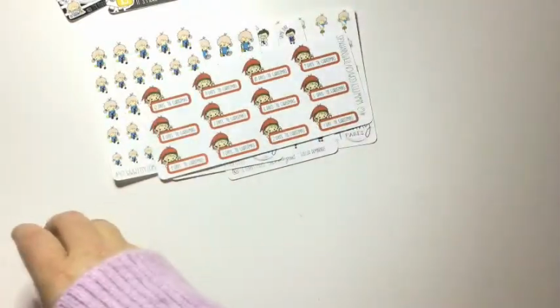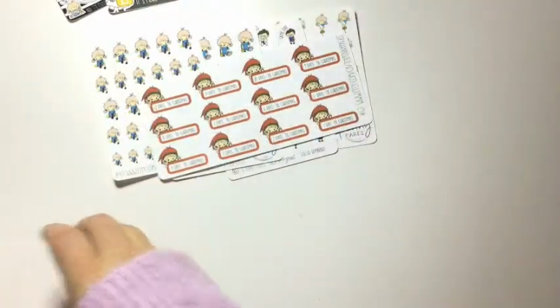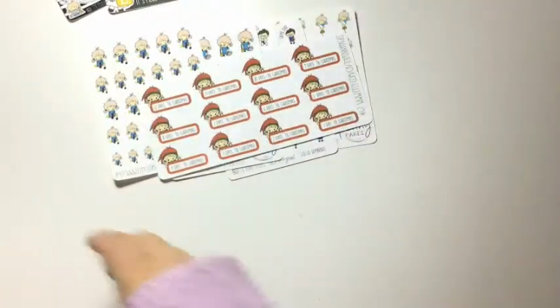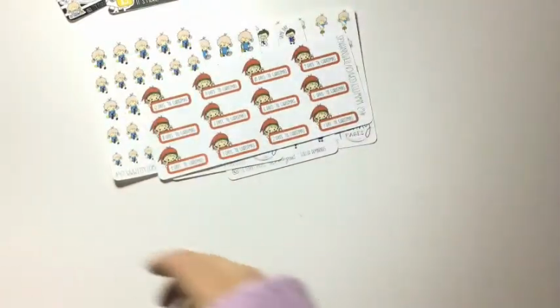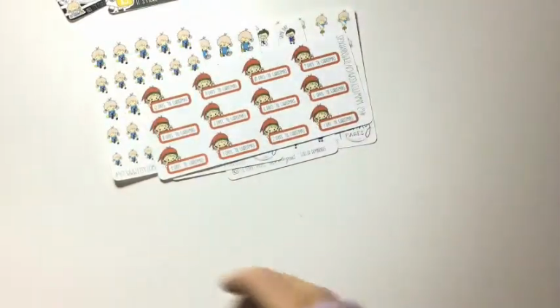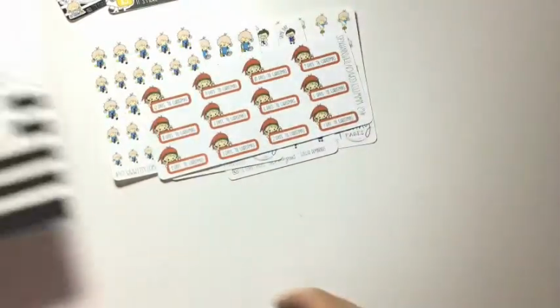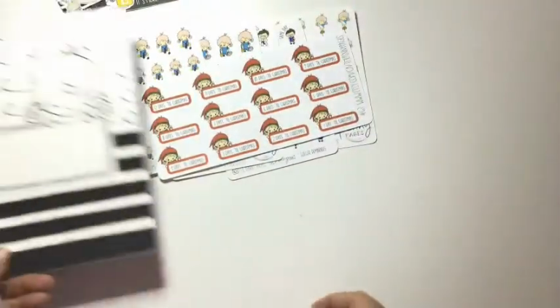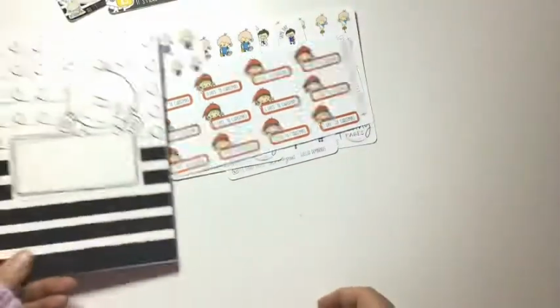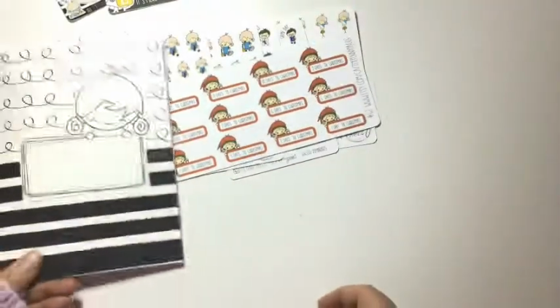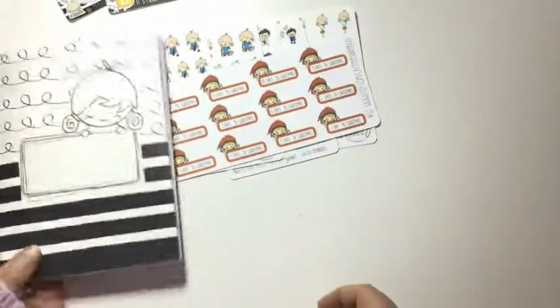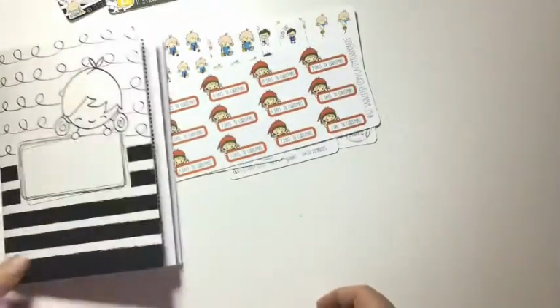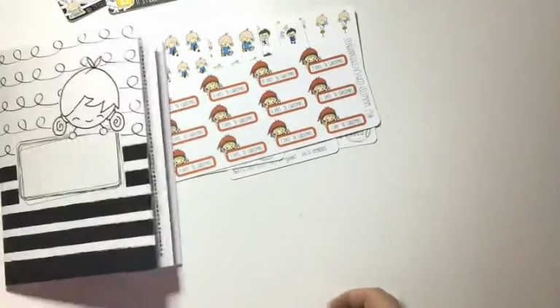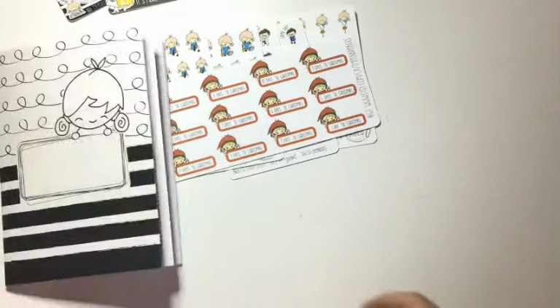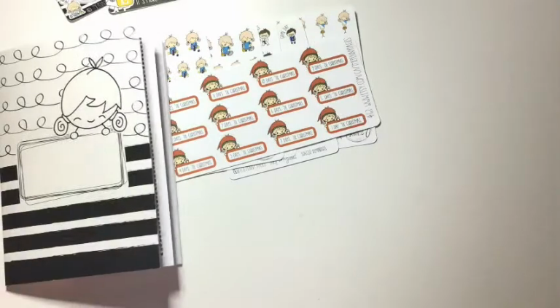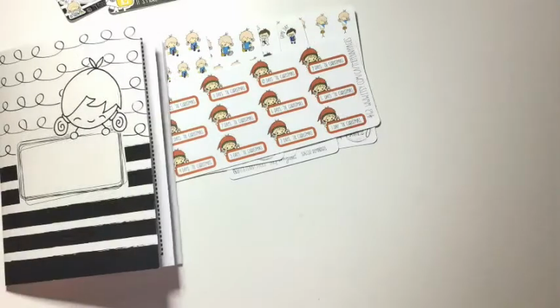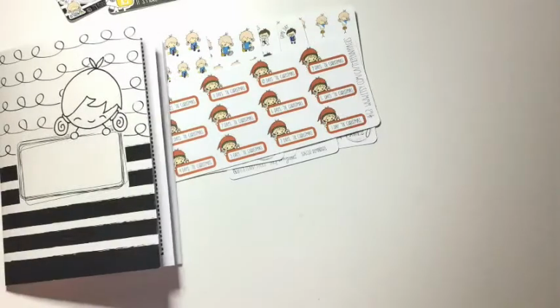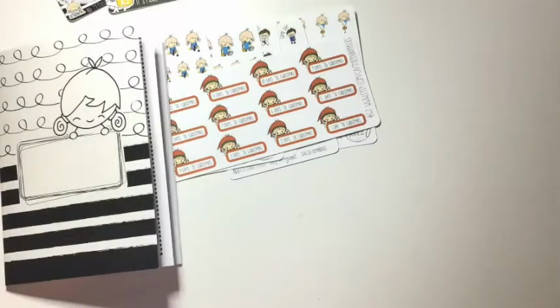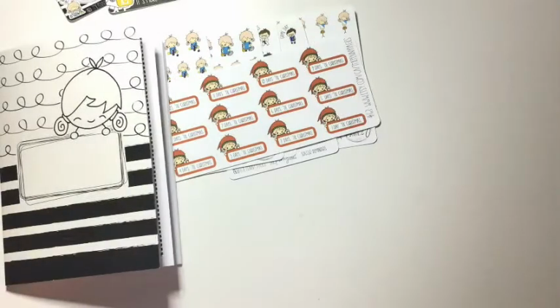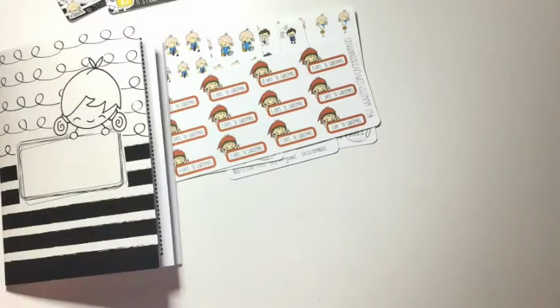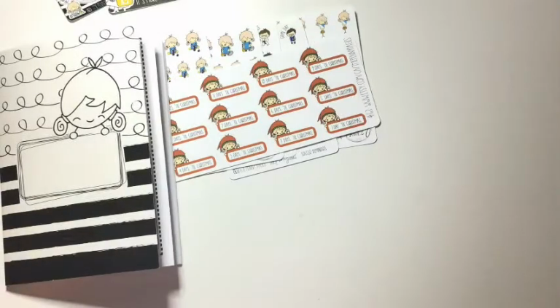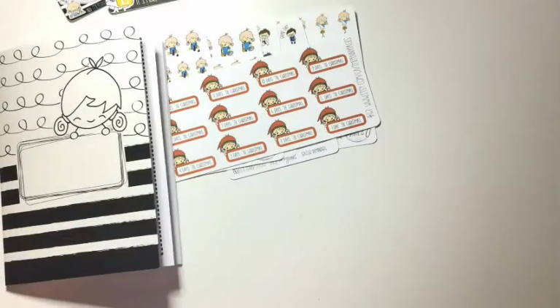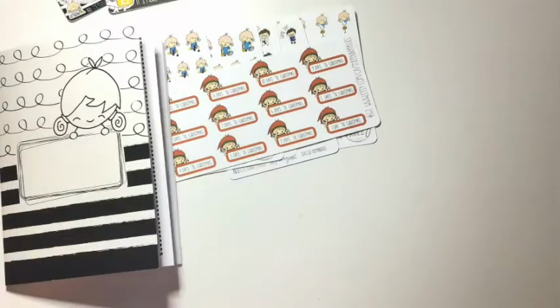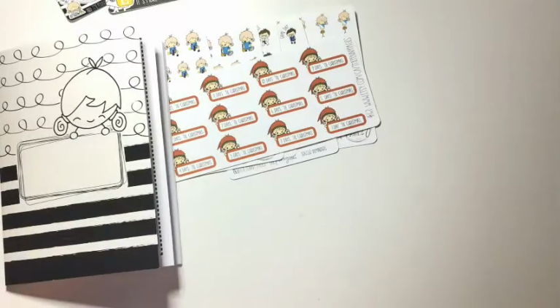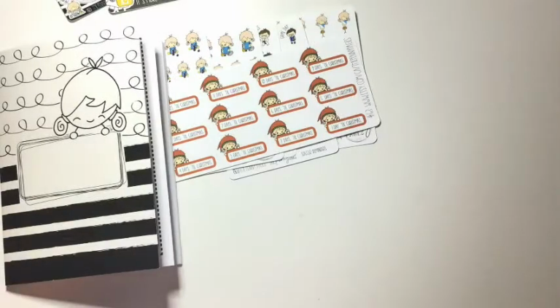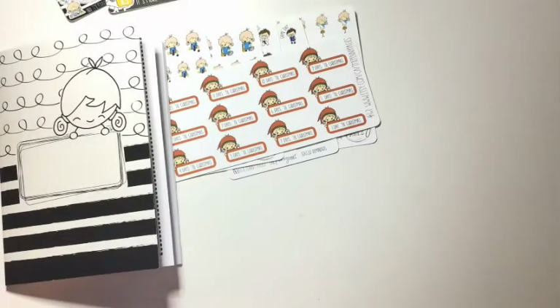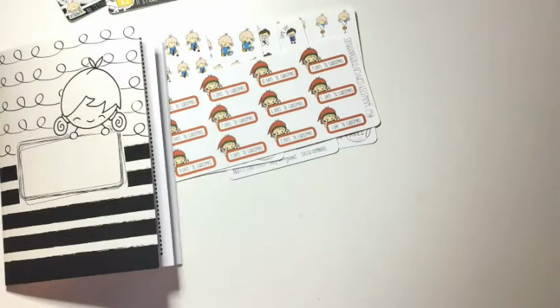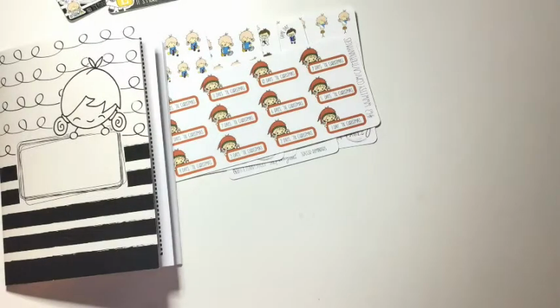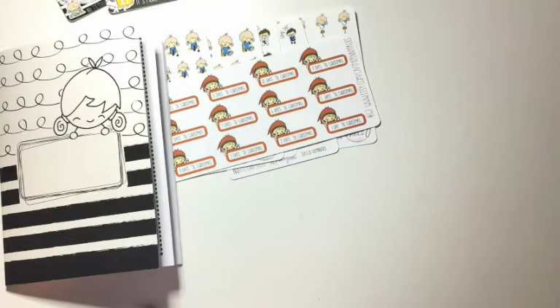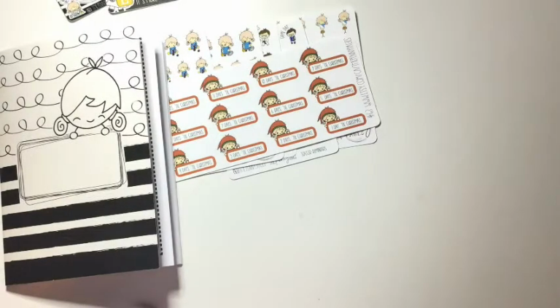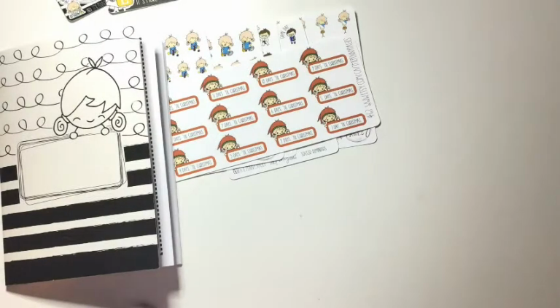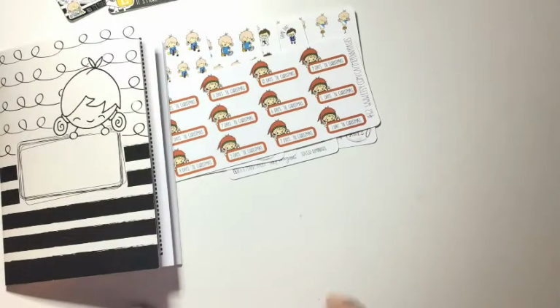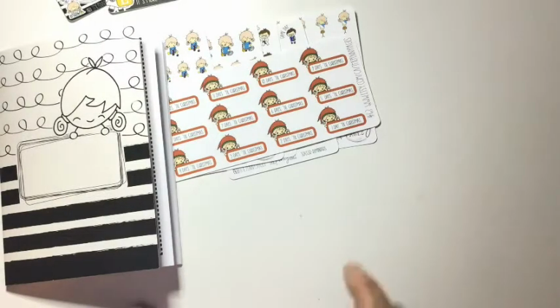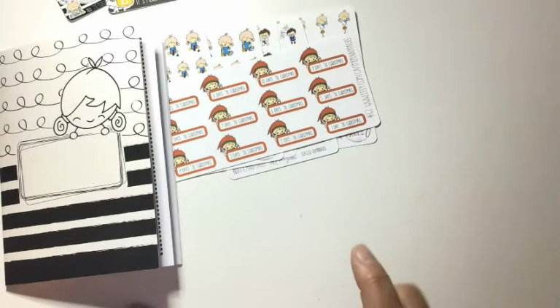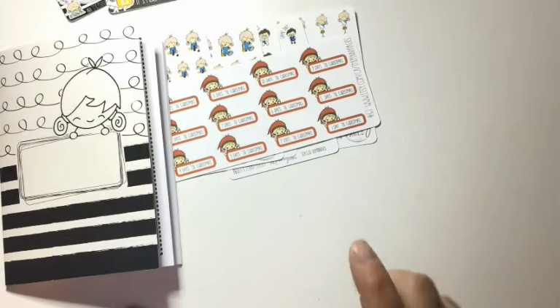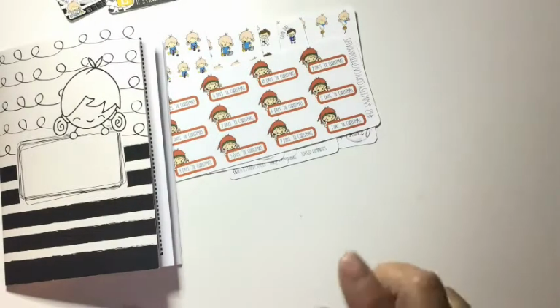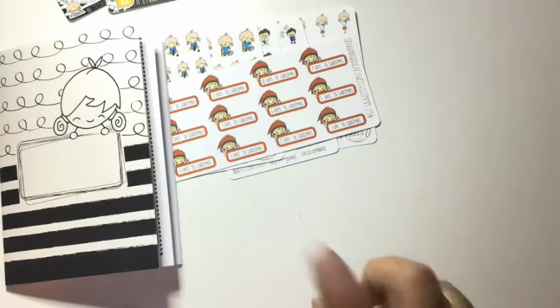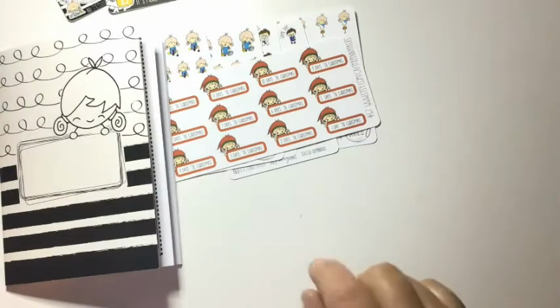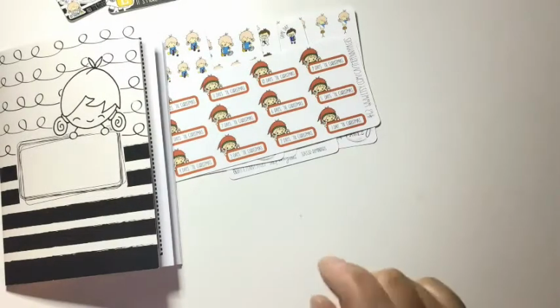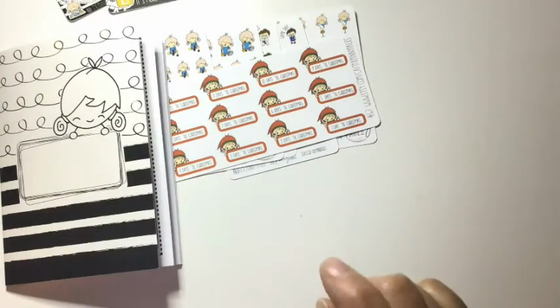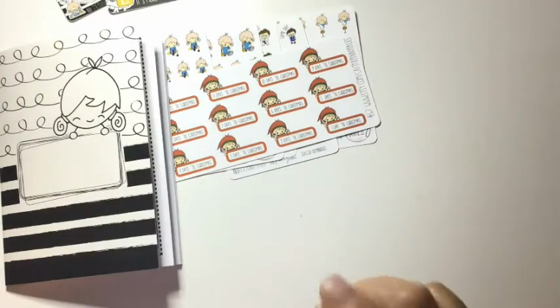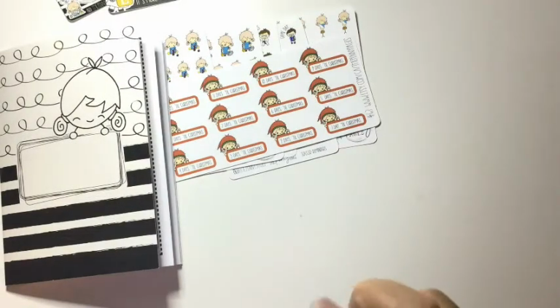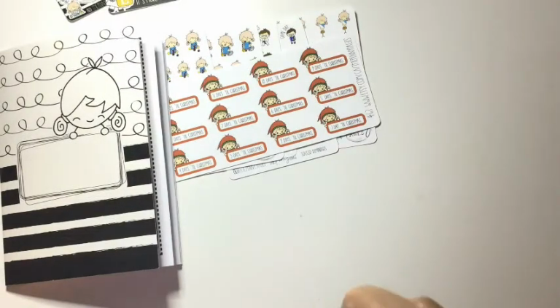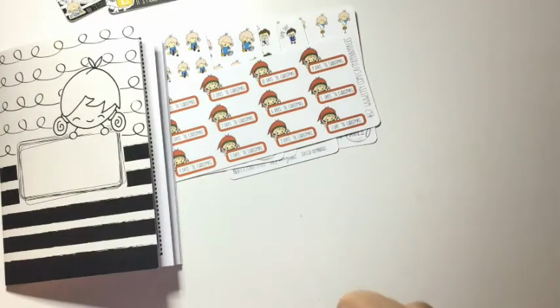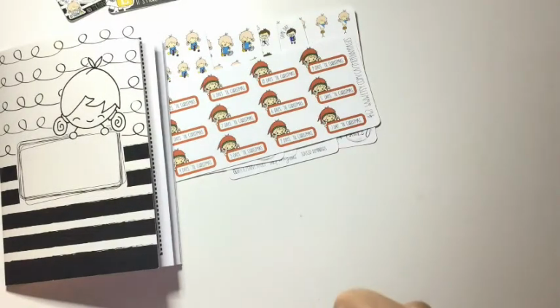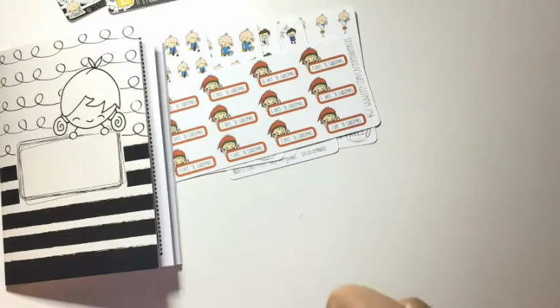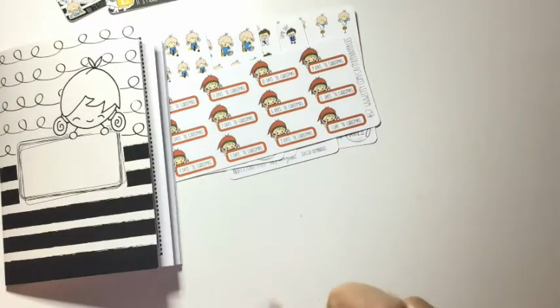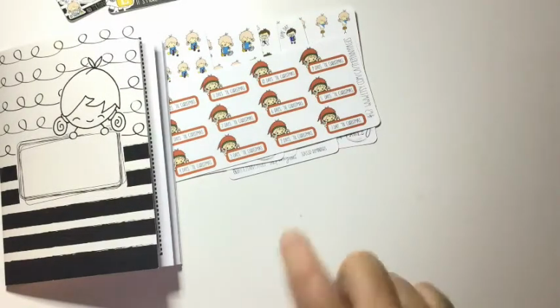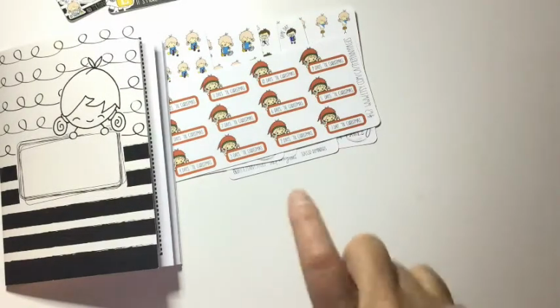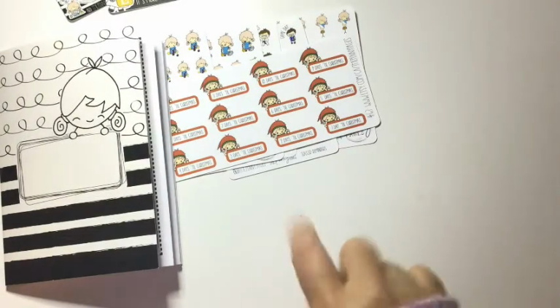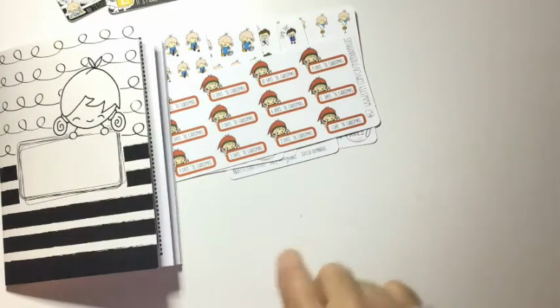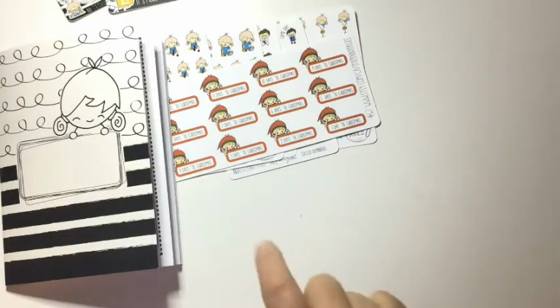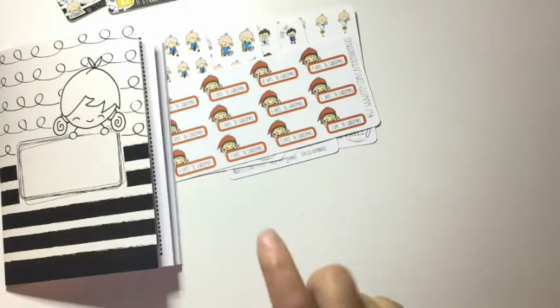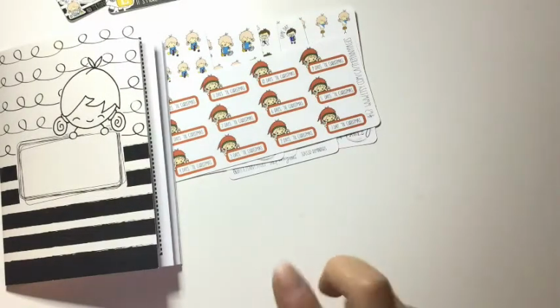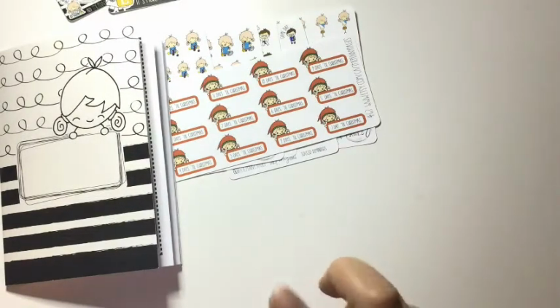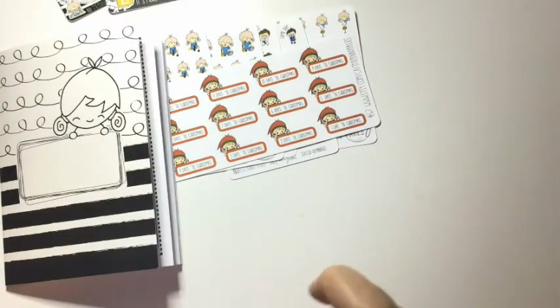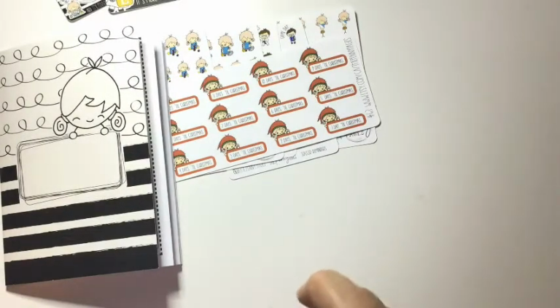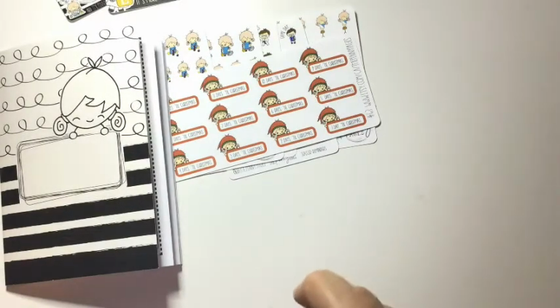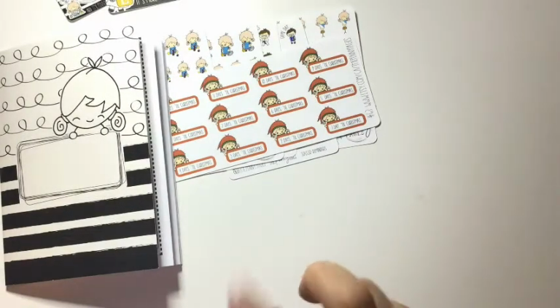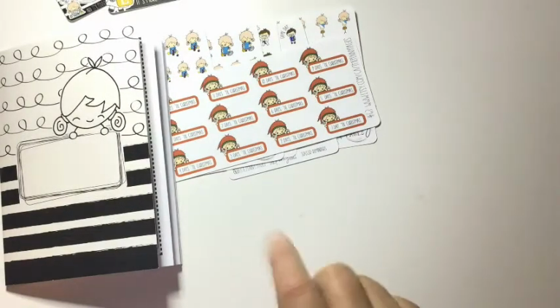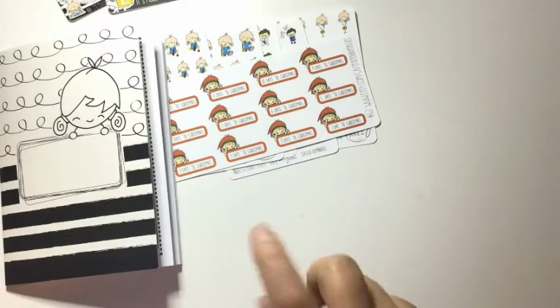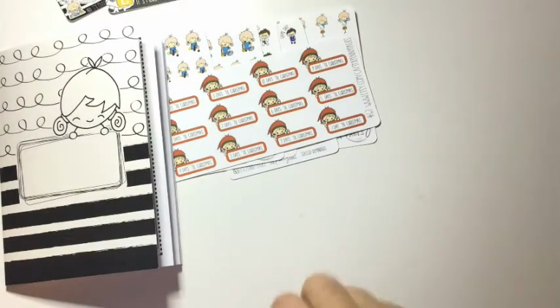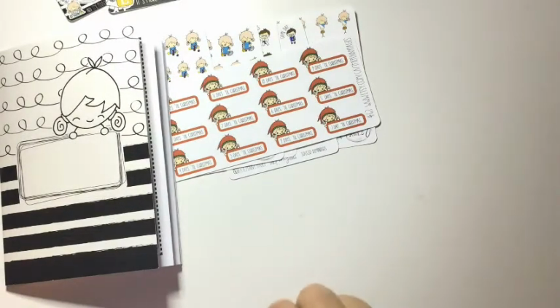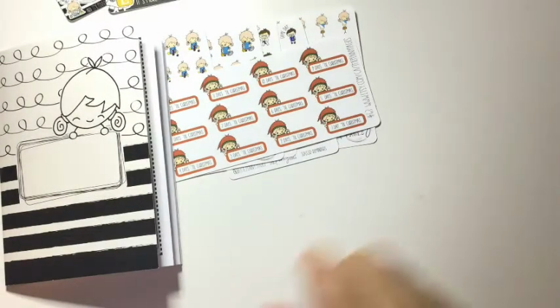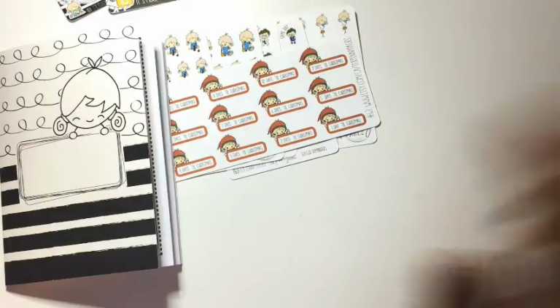I also wanted to do a Christmas countdown for next year because I thought they were so adorable and I missed out on getting them this year, but I'm definitely going to hoard them to use next year. So that is everything I got from the Penny Pages on her Etsy shop — please check her out.